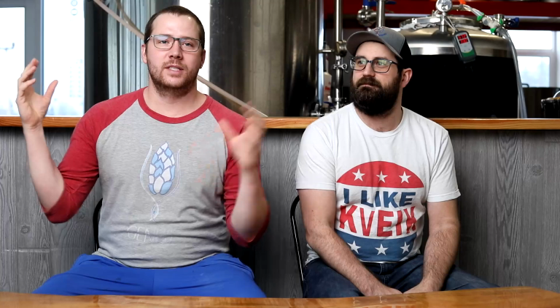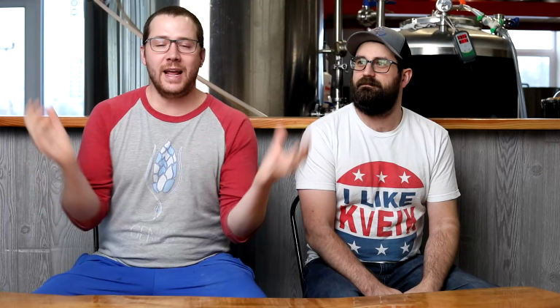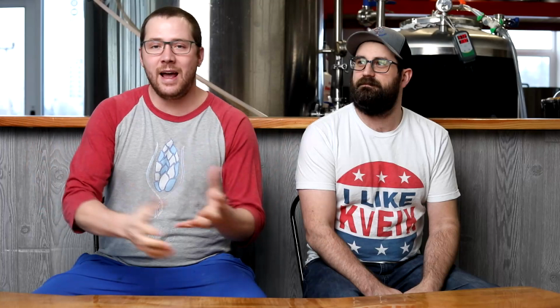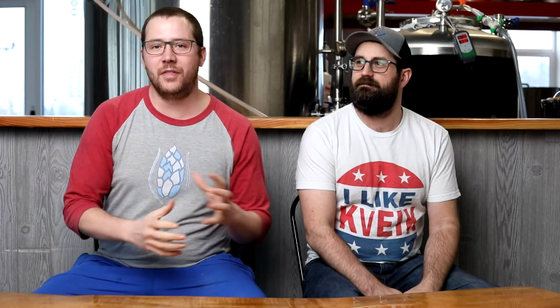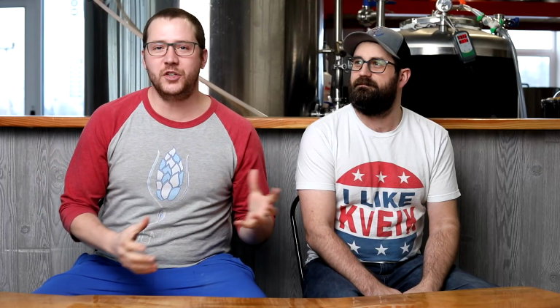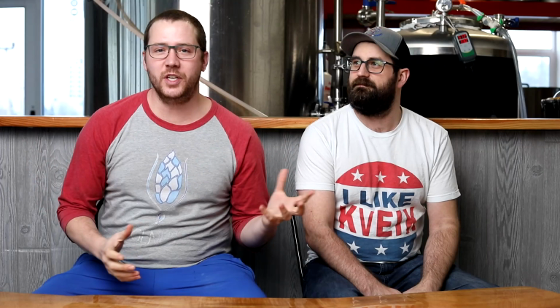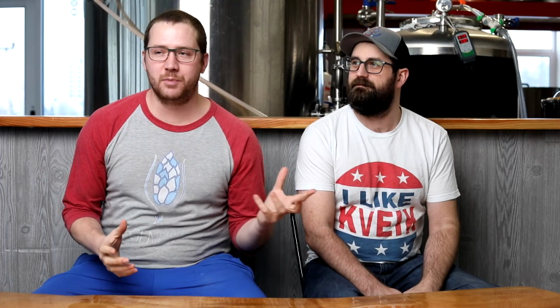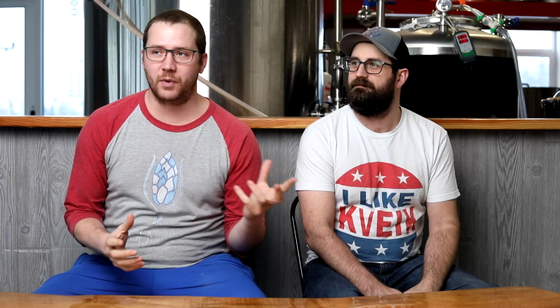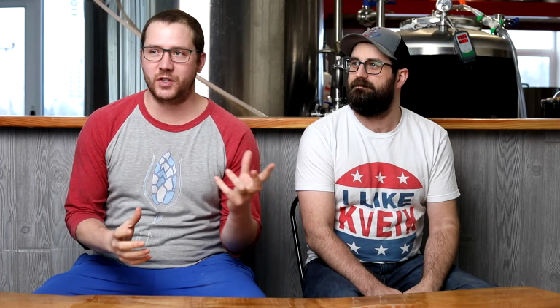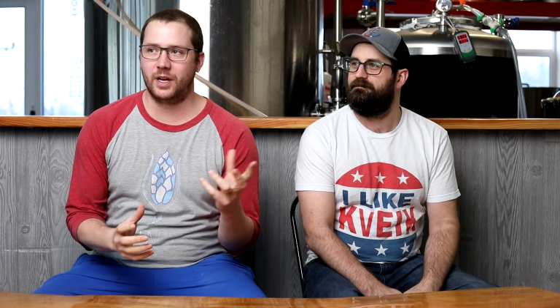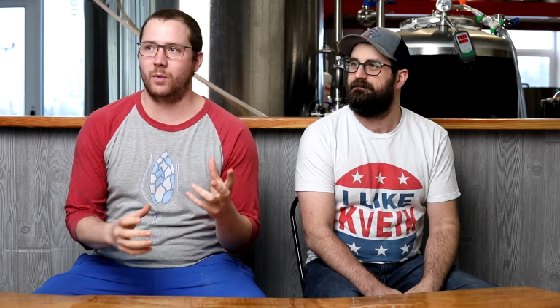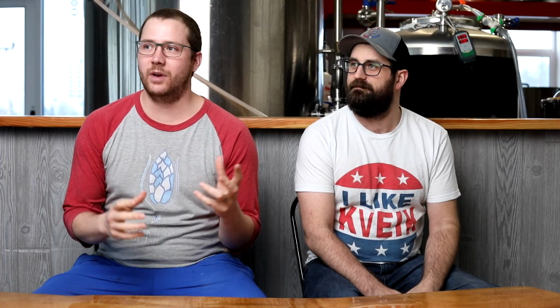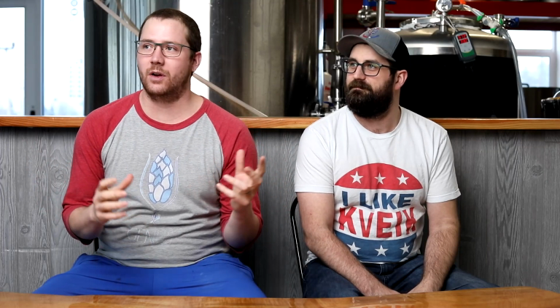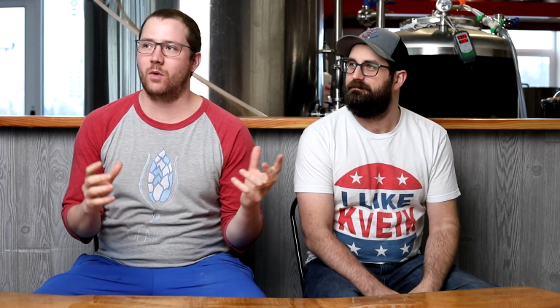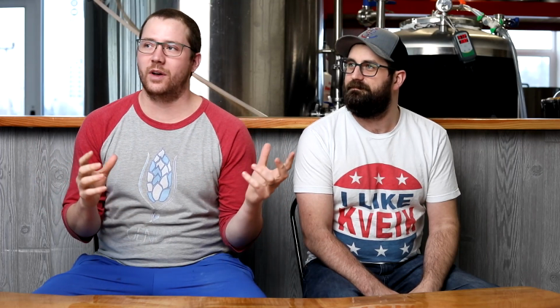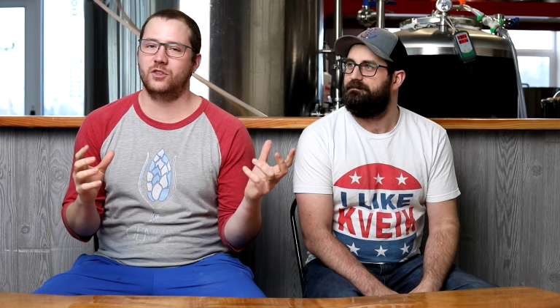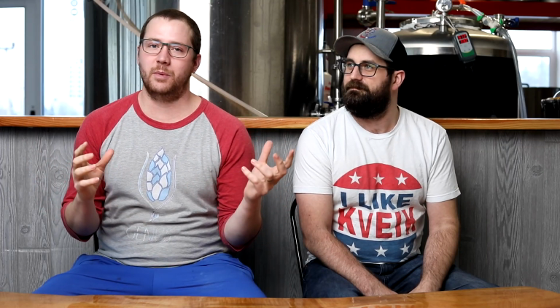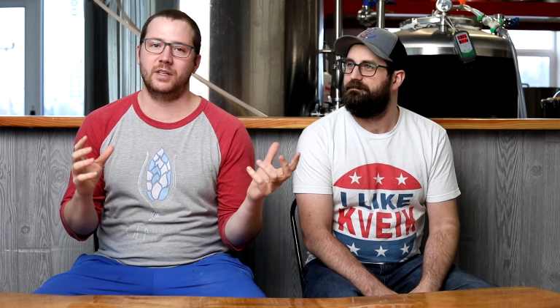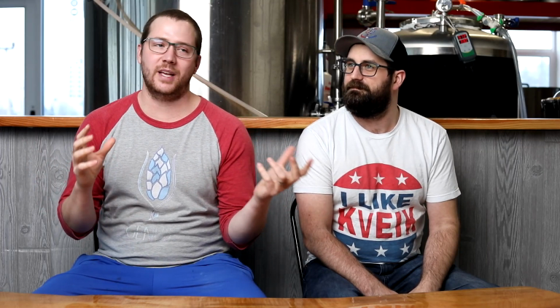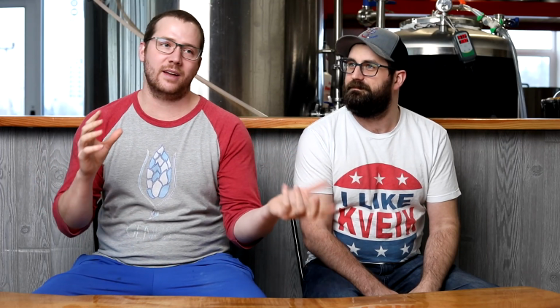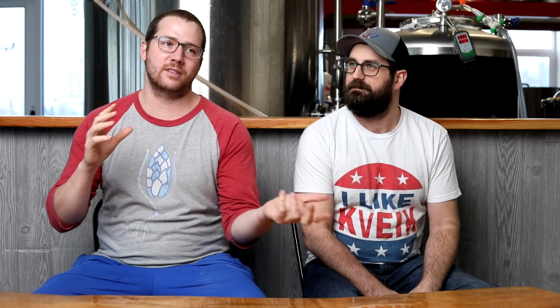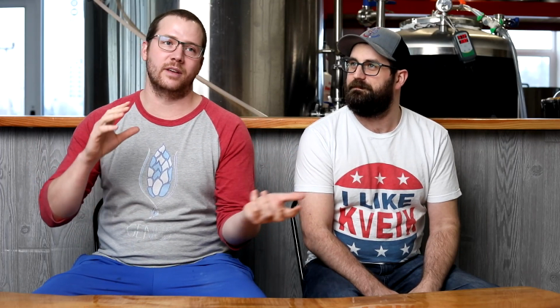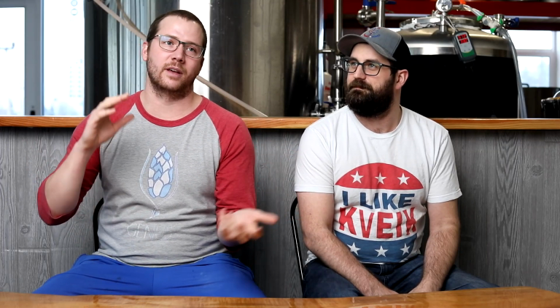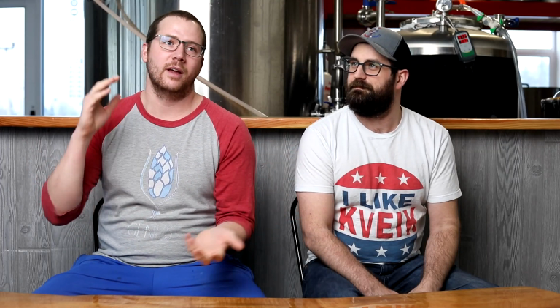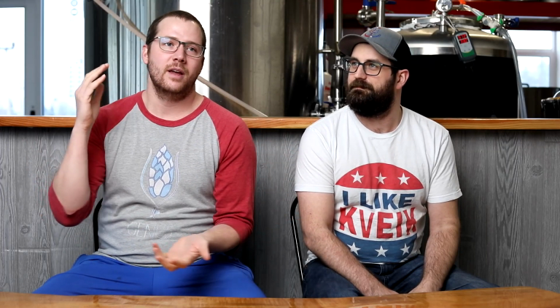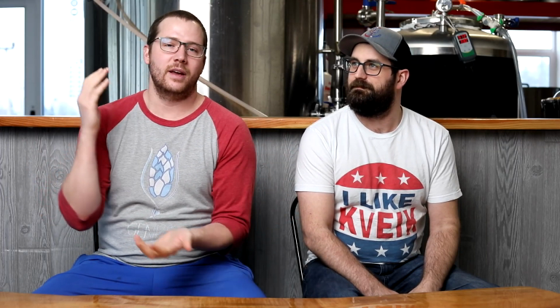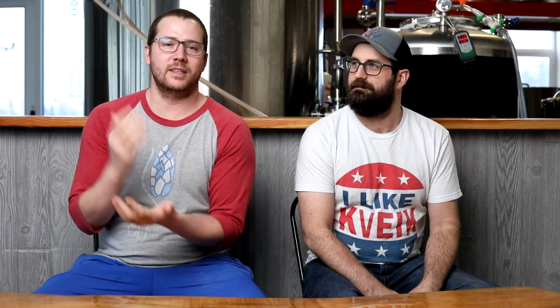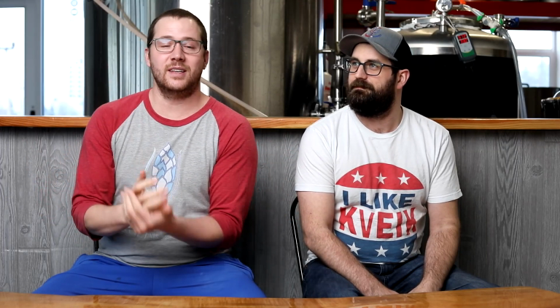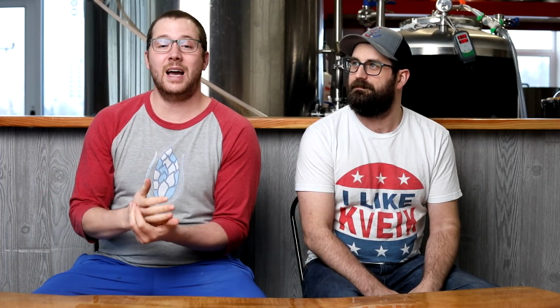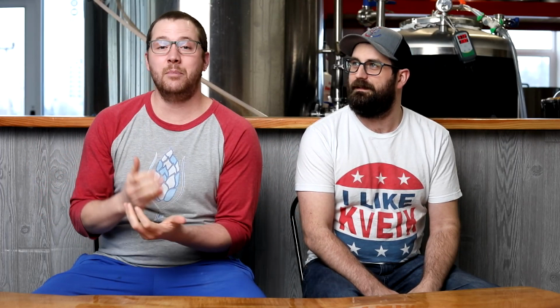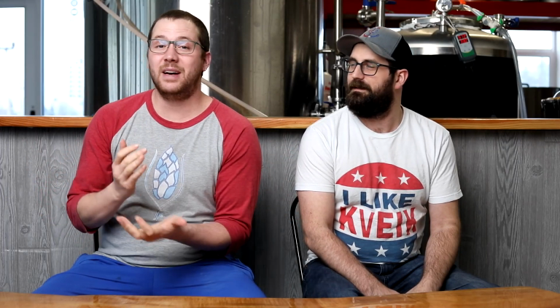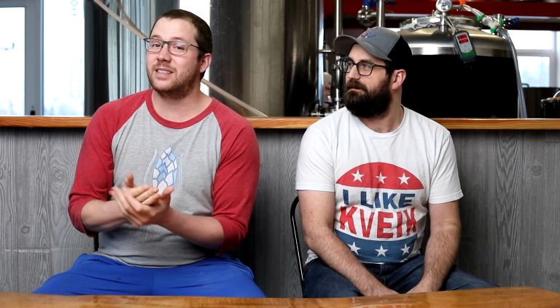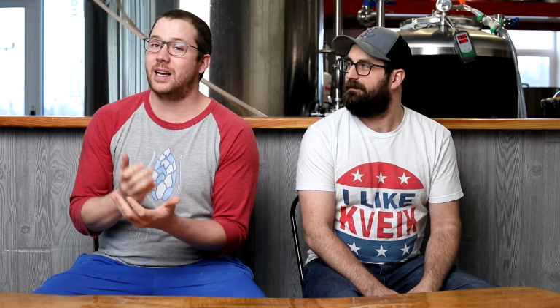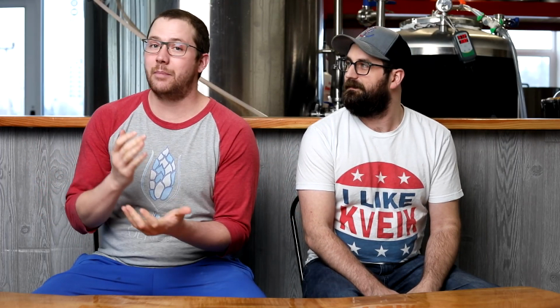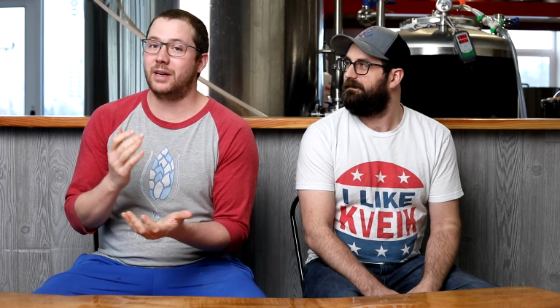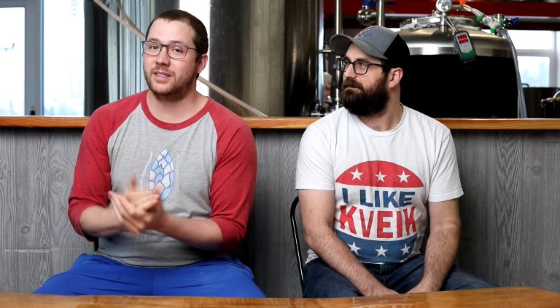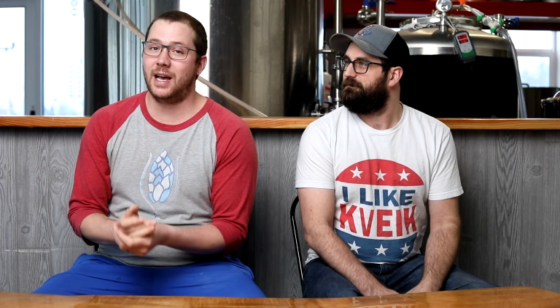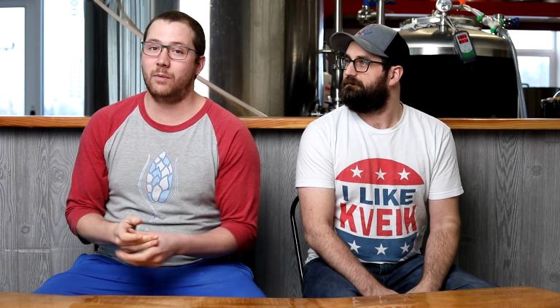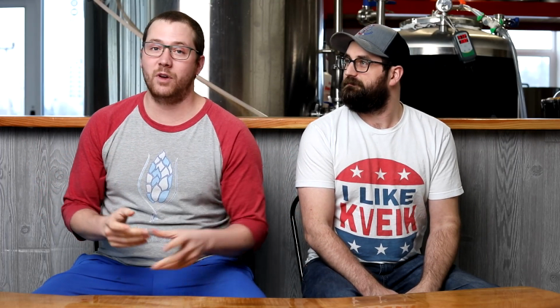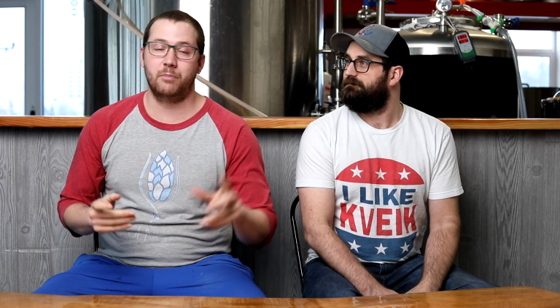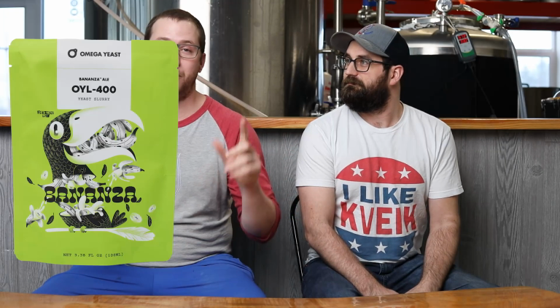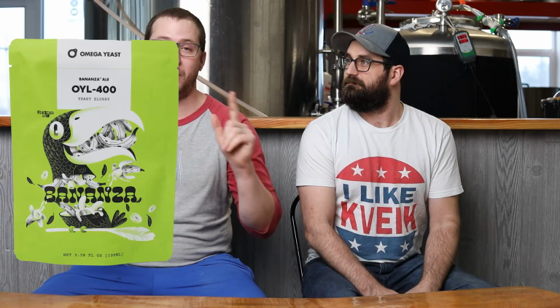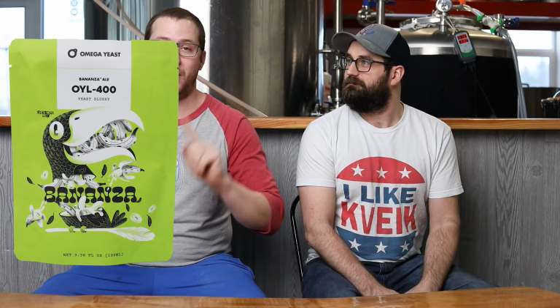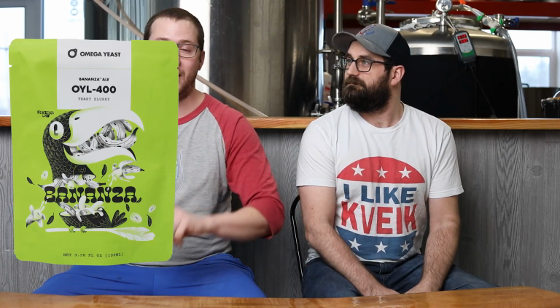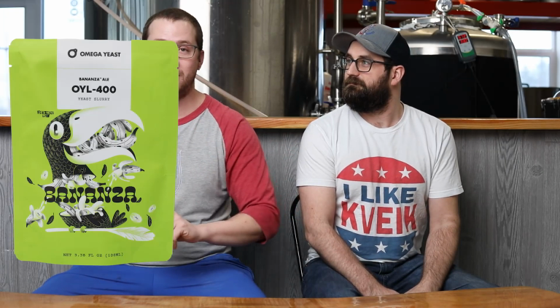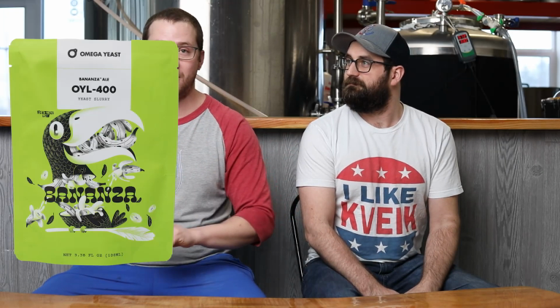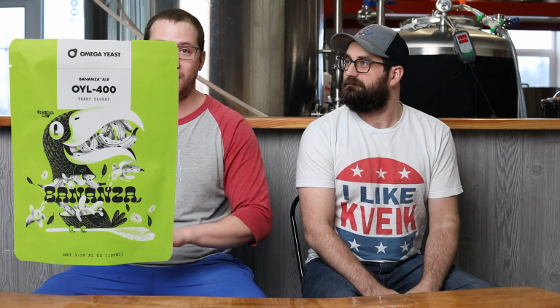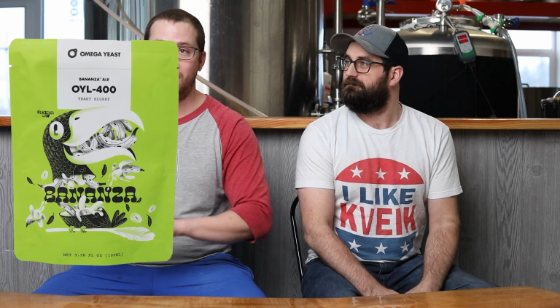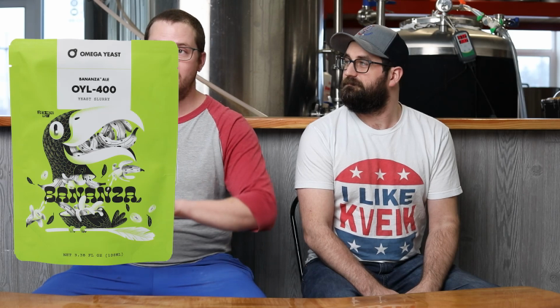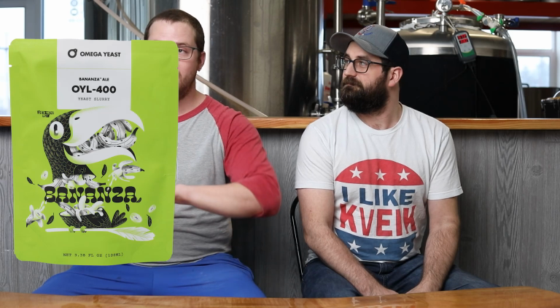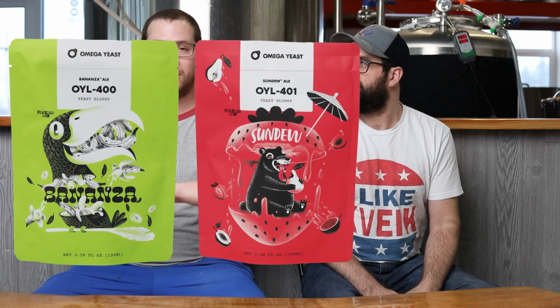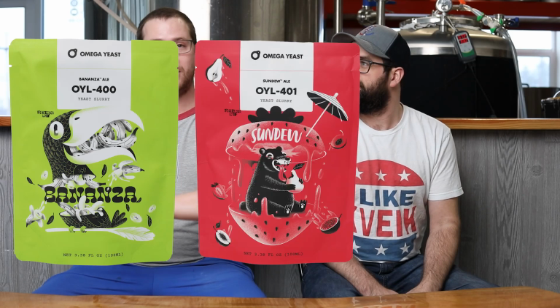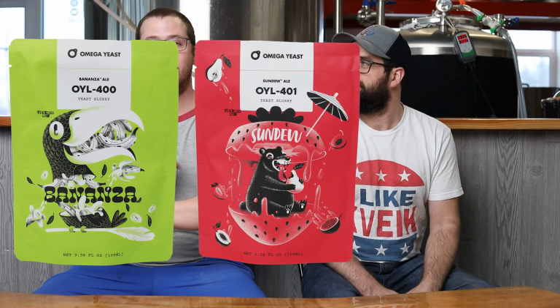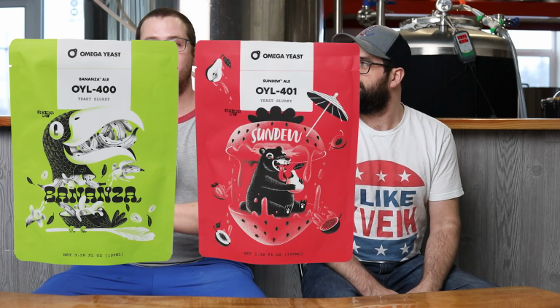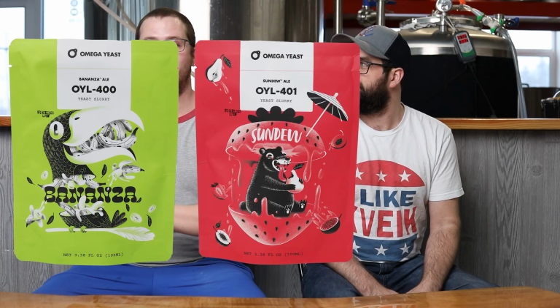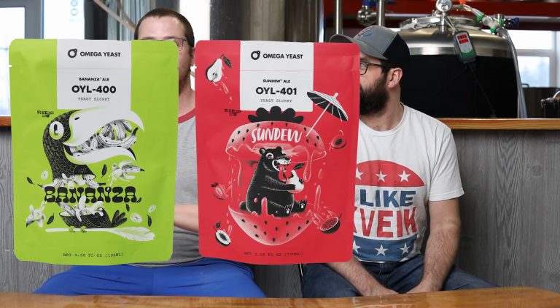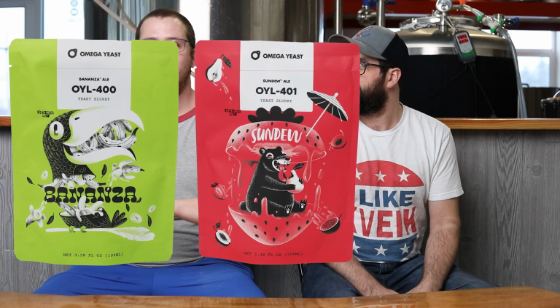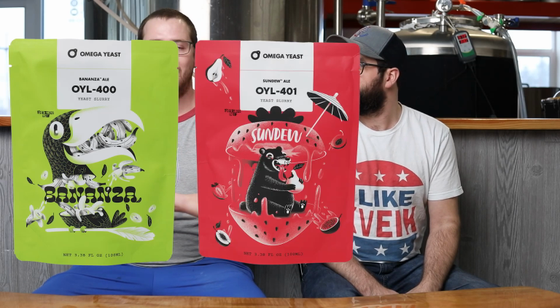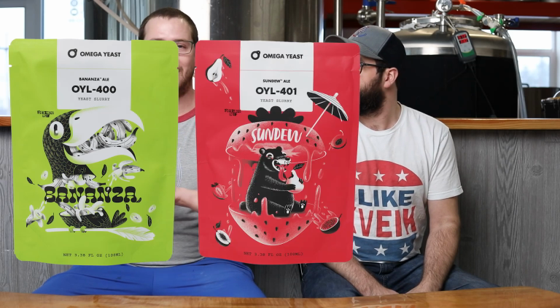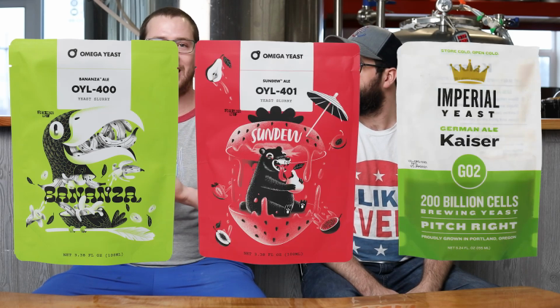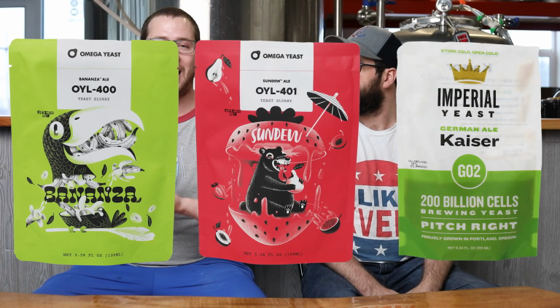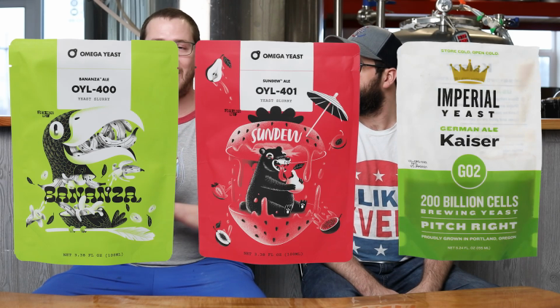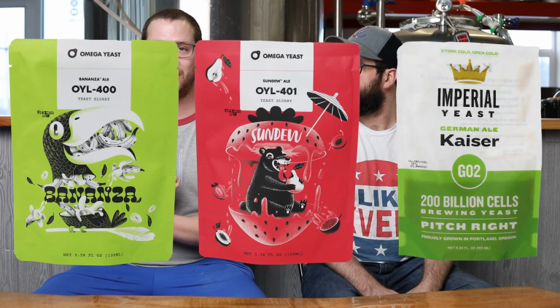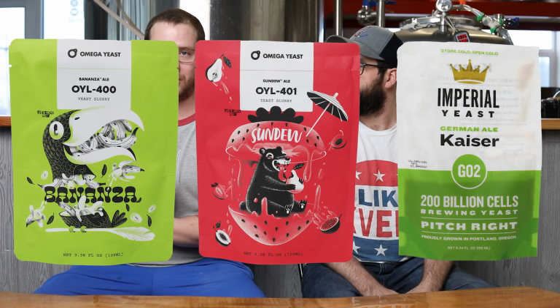Today on the Genius Brewing Channel, we are going to be testing a side-by-side-by-side with Bonanza, Sundew, and Kaiser.